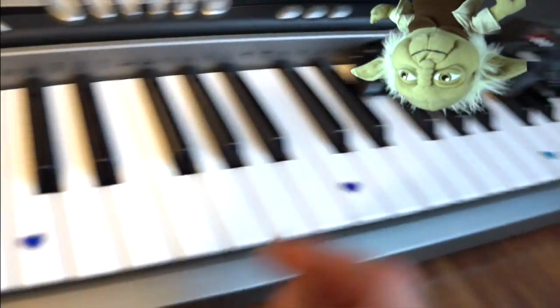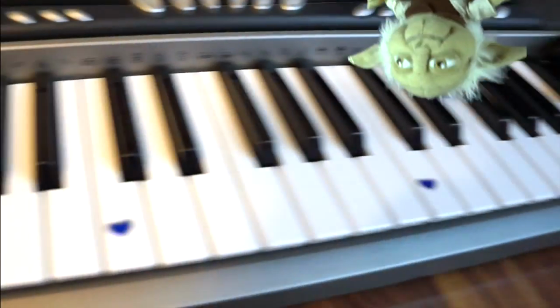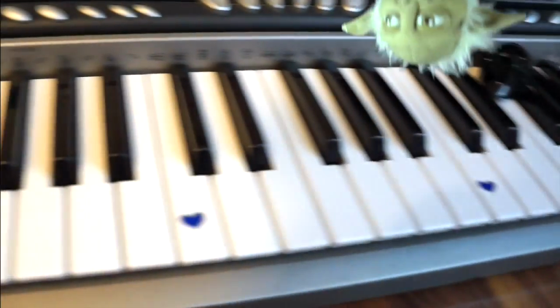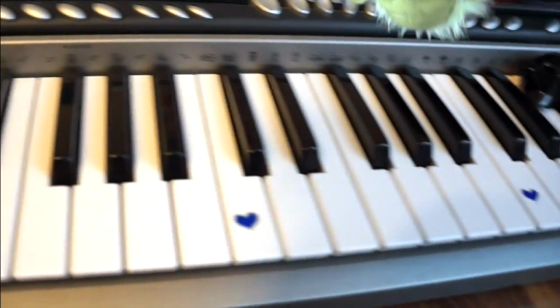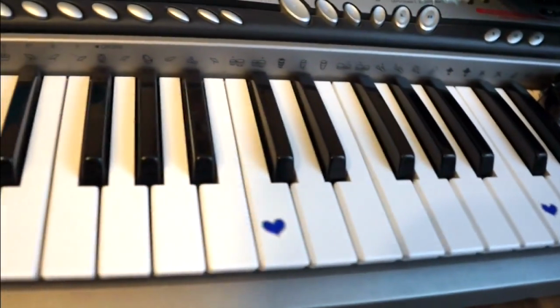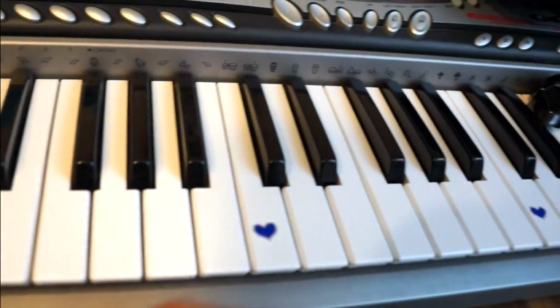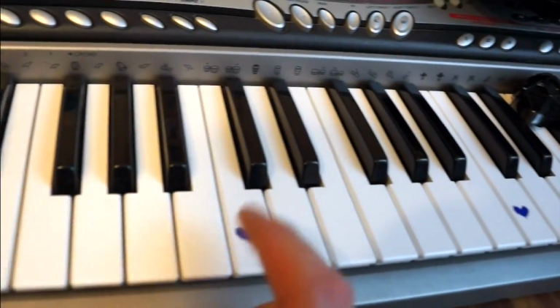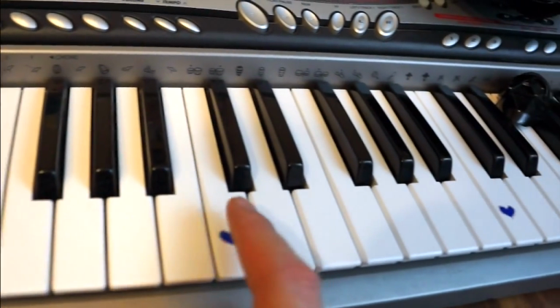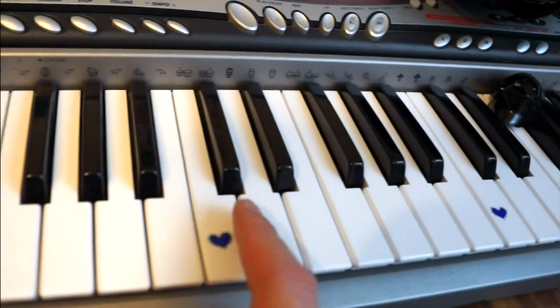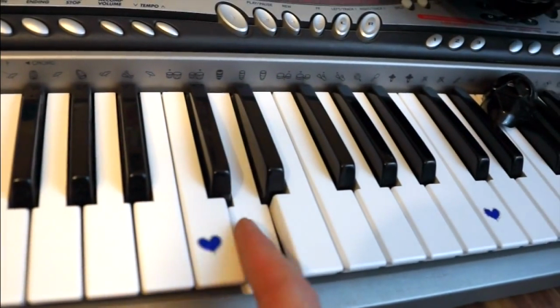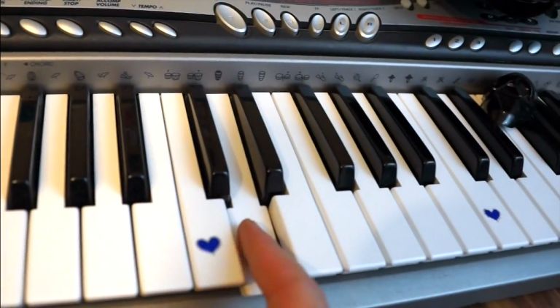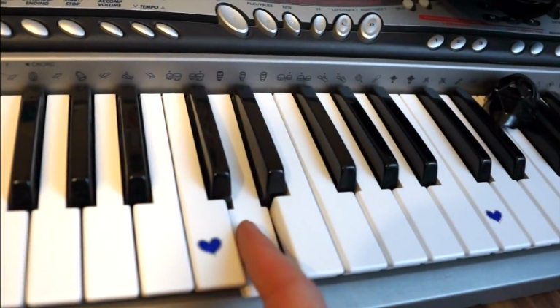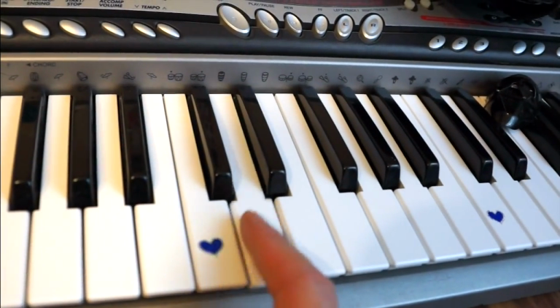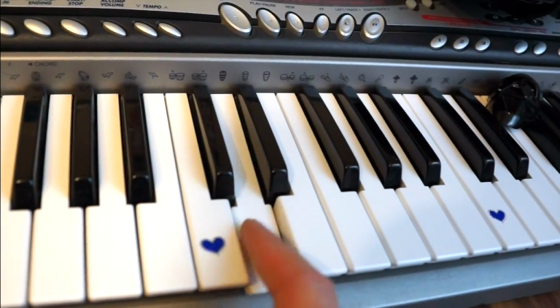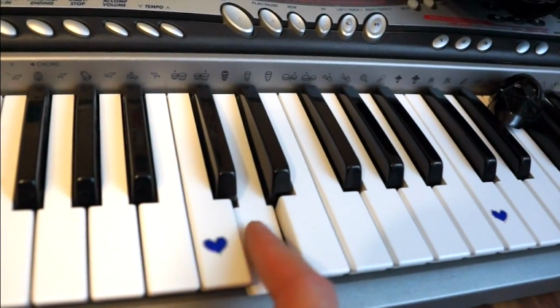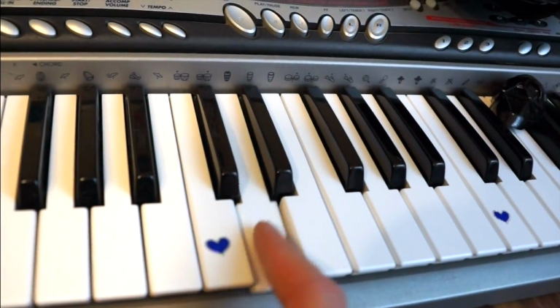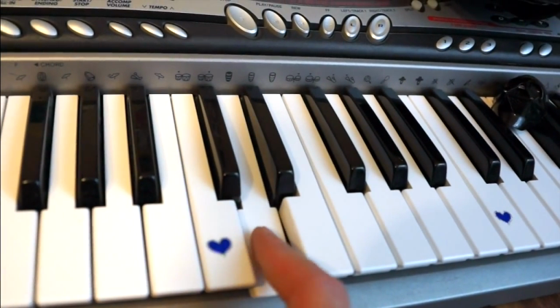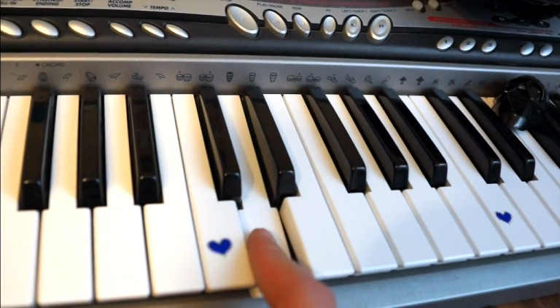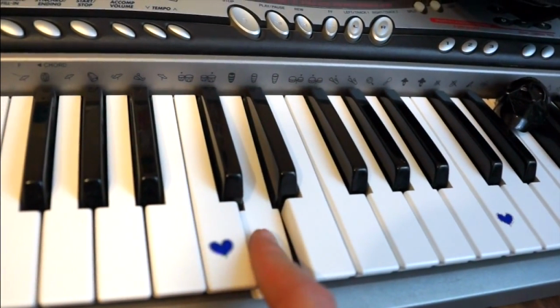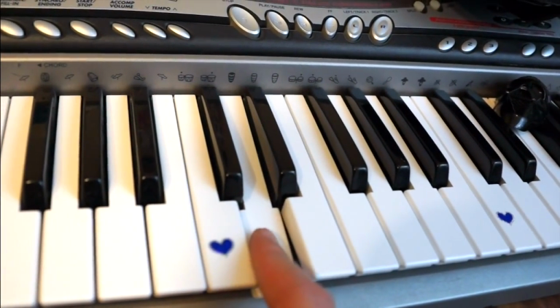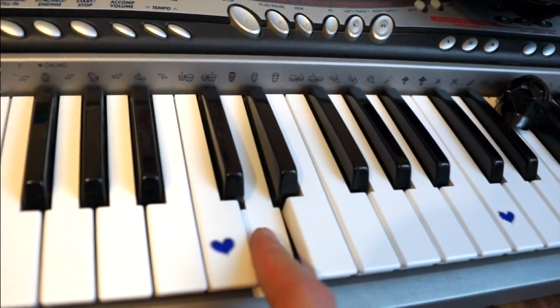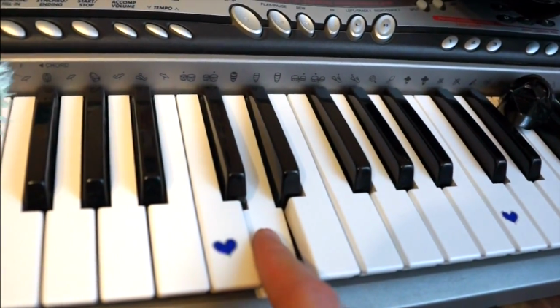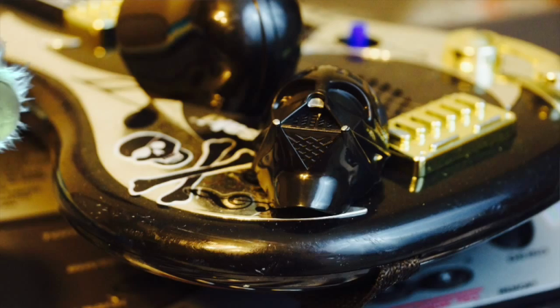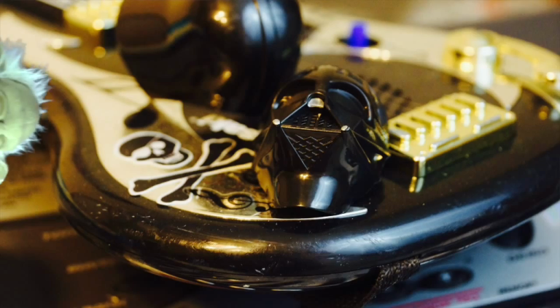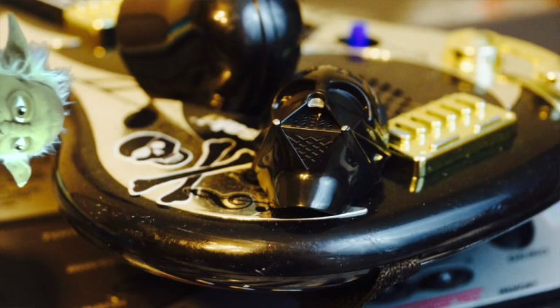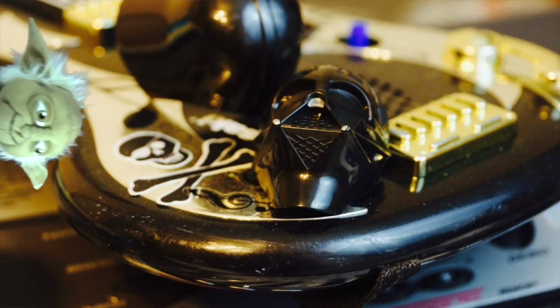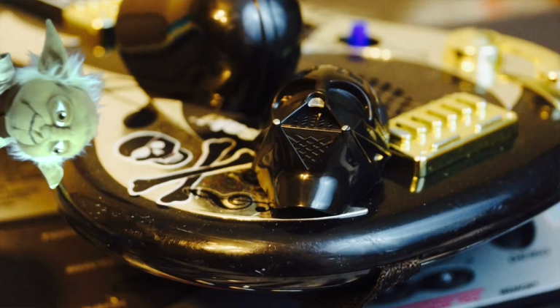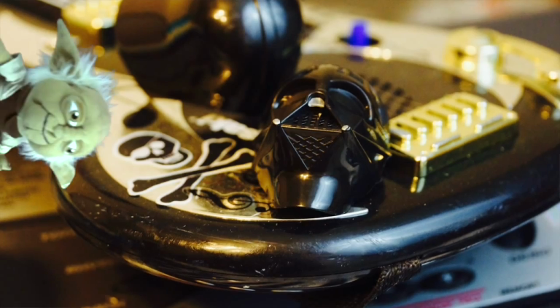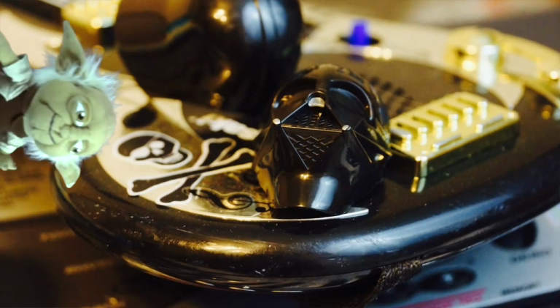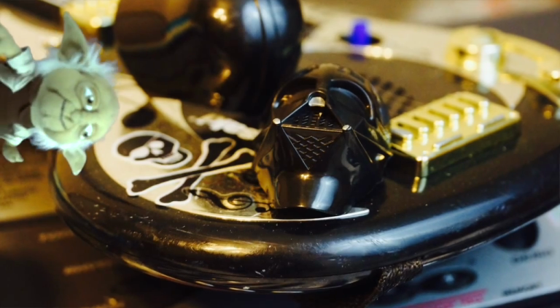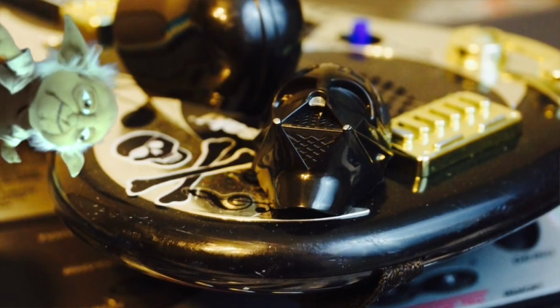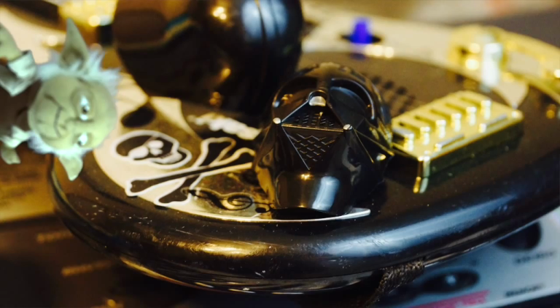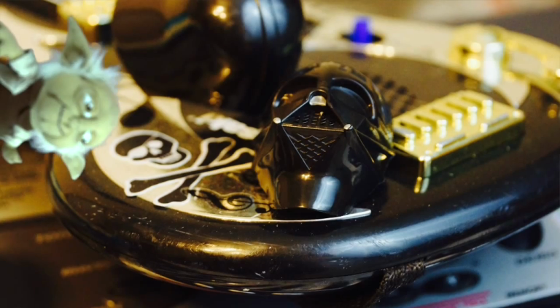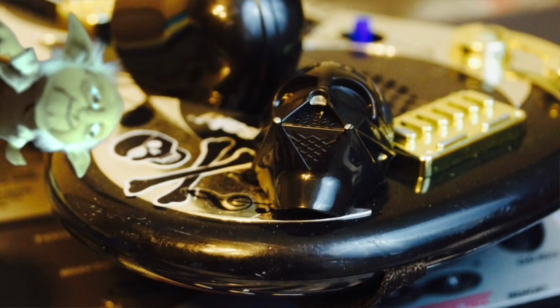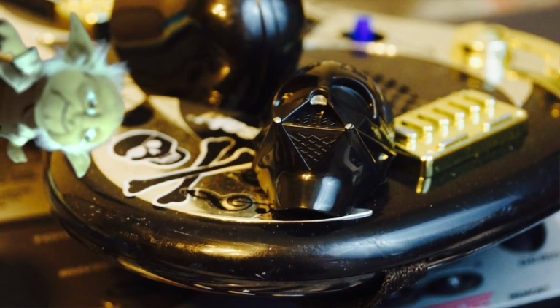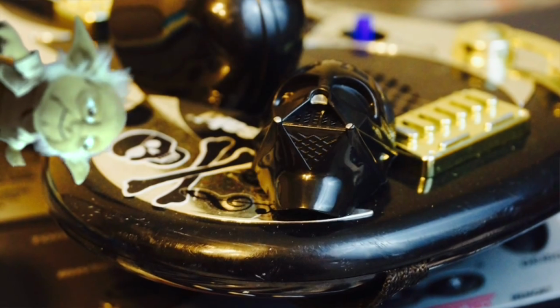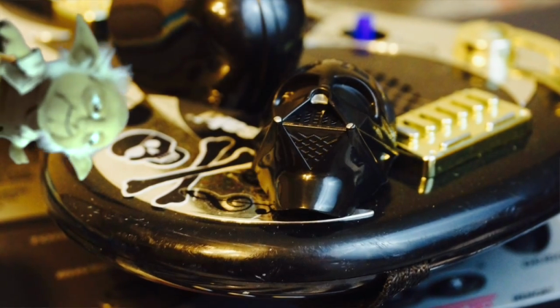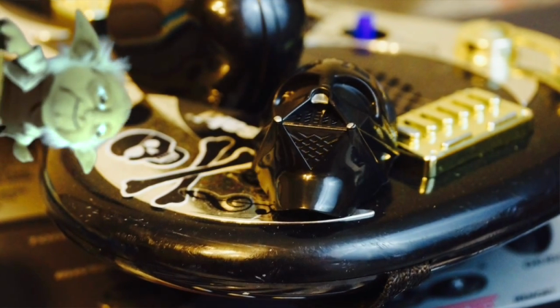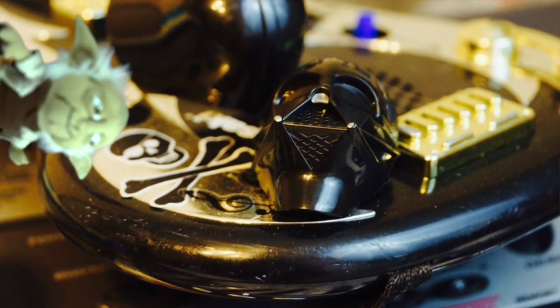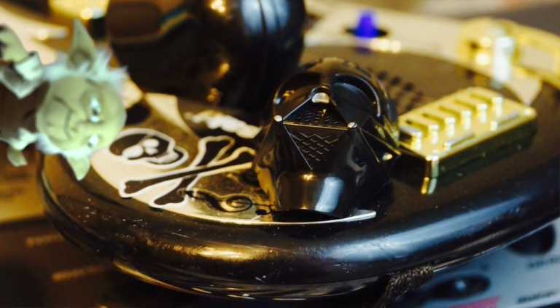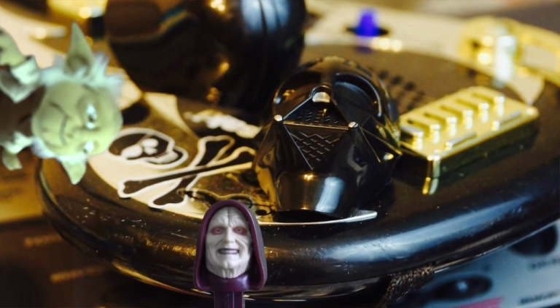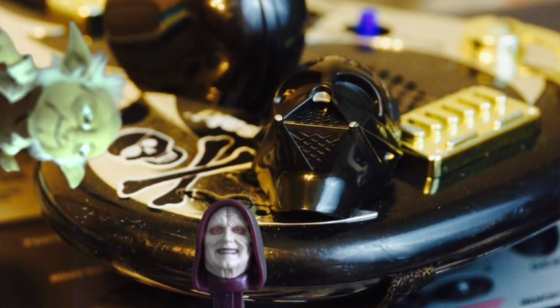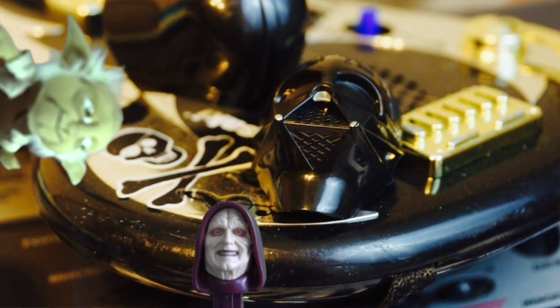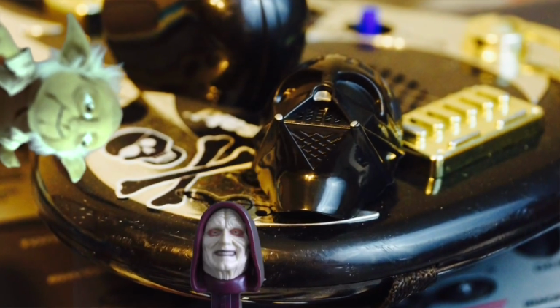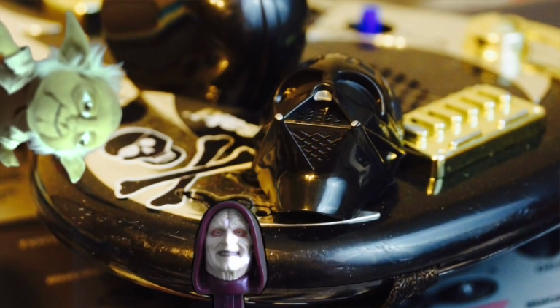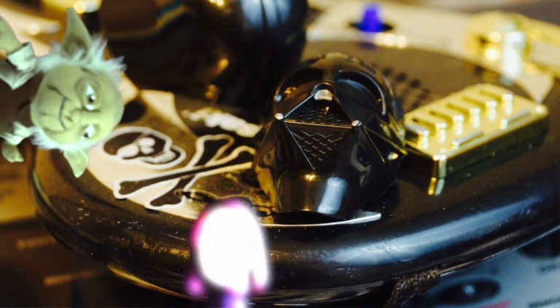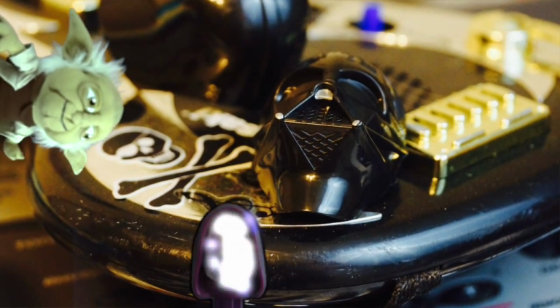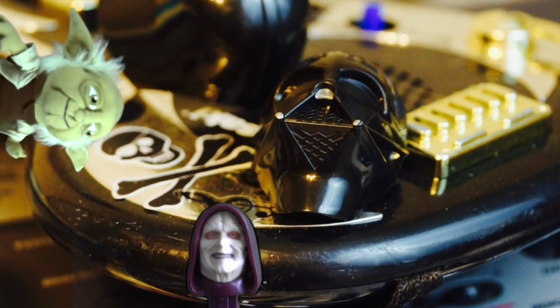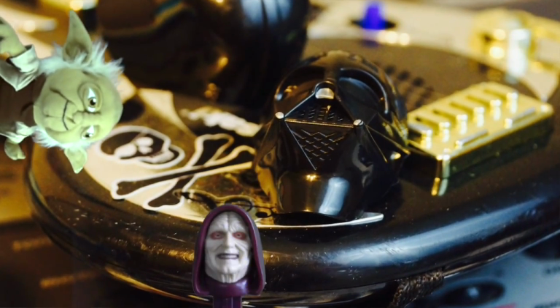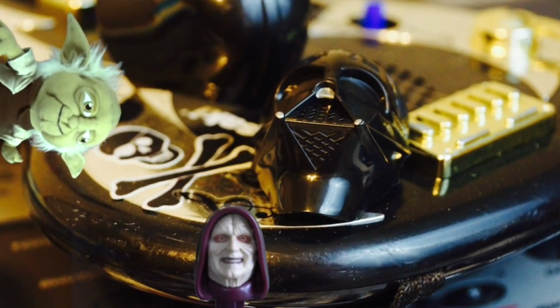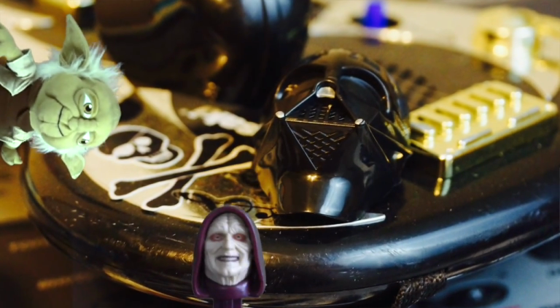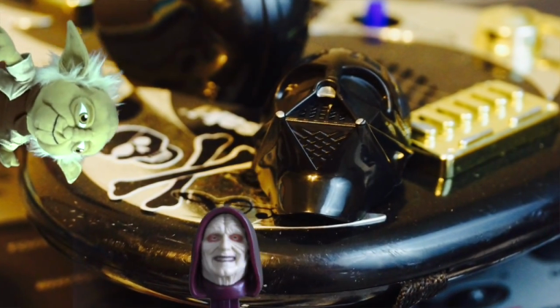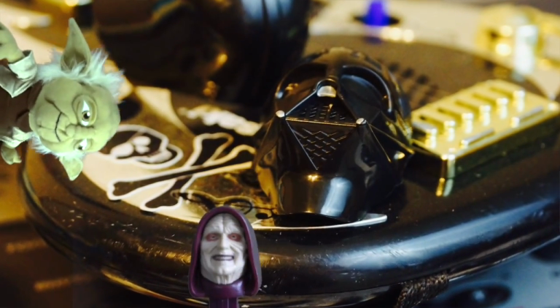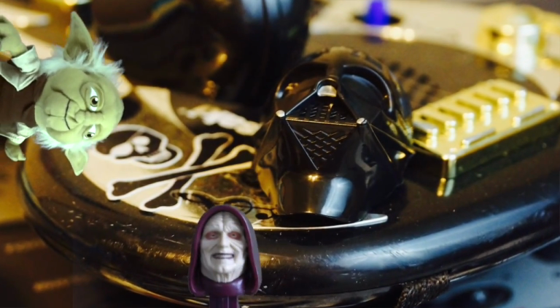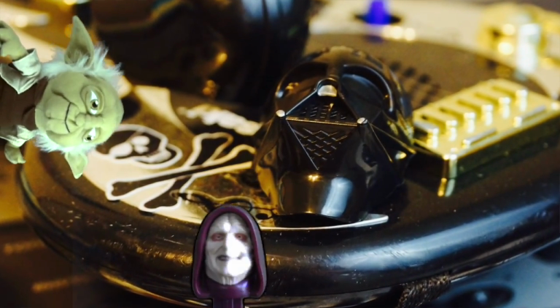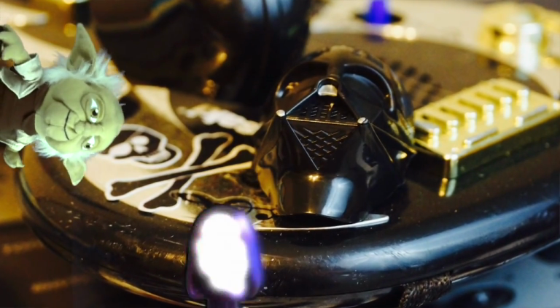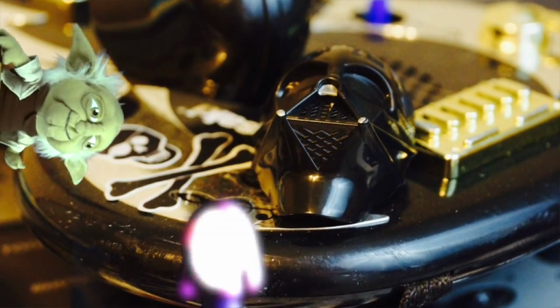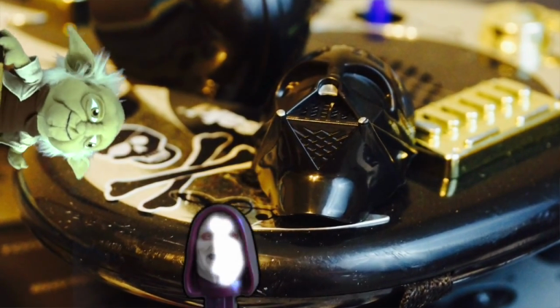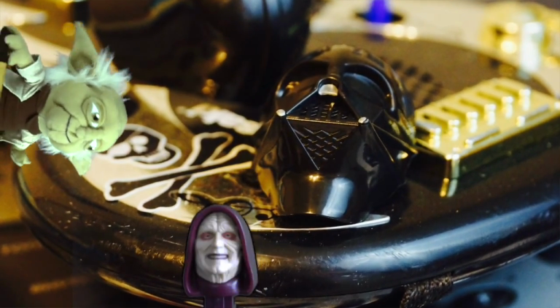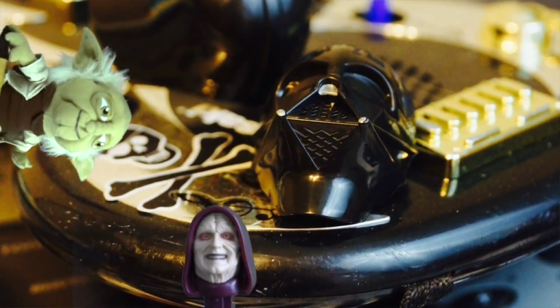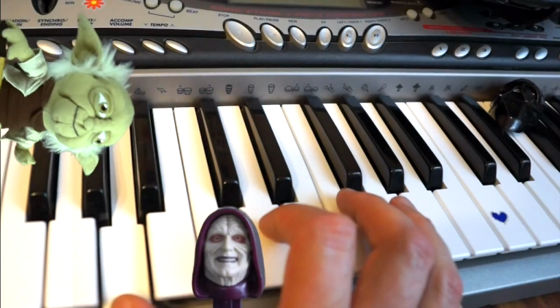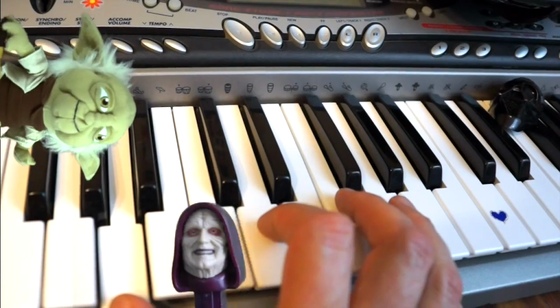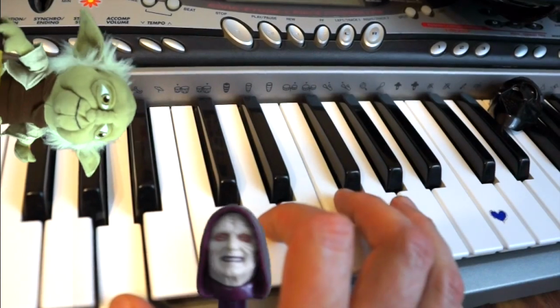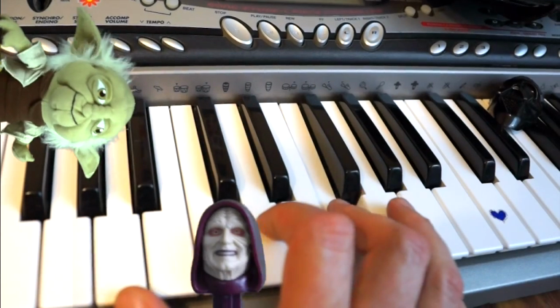This note... D, for Darth Vader, who Anakin later becomes when he is seduced by the dark side.